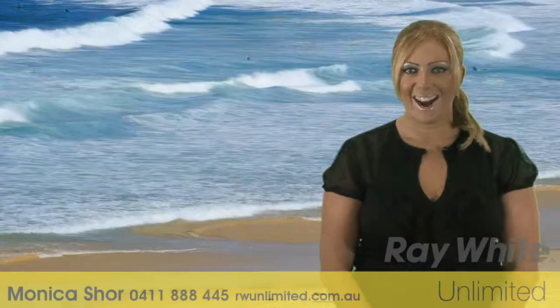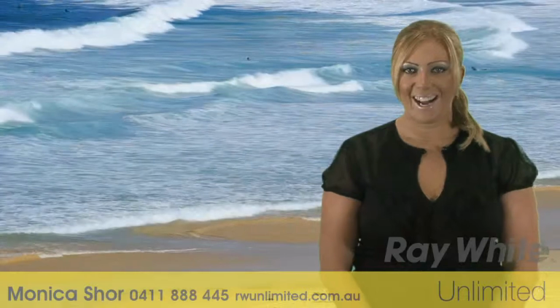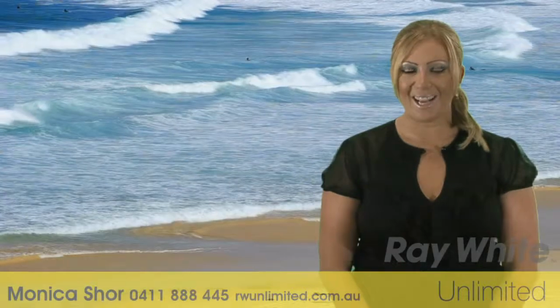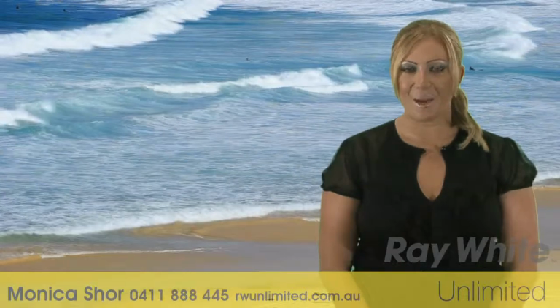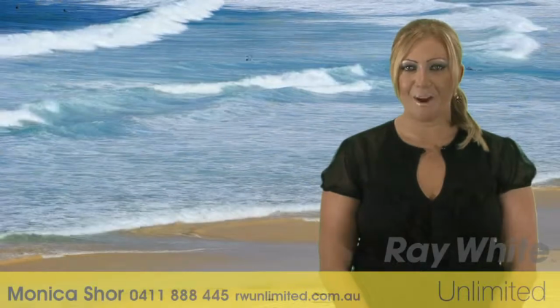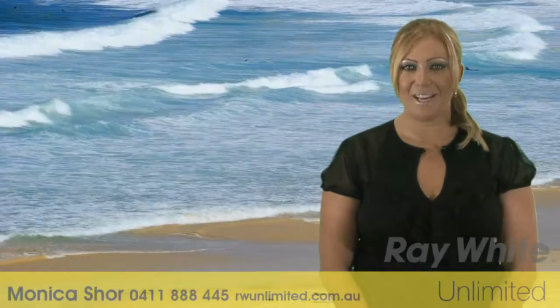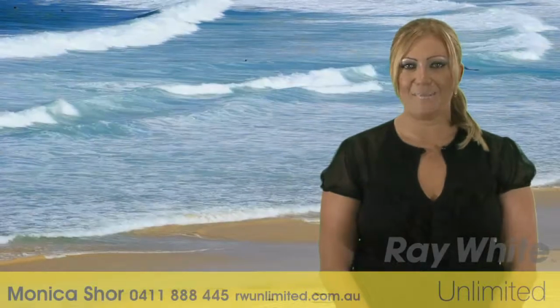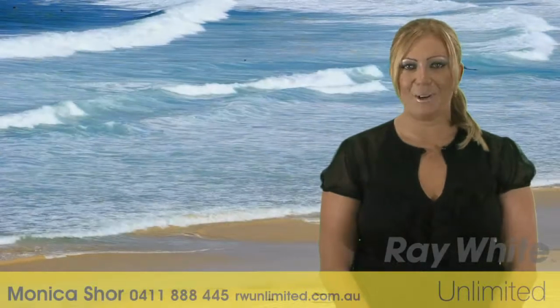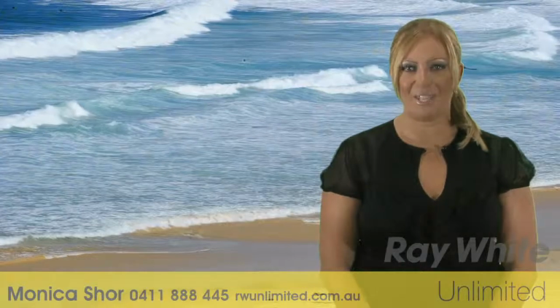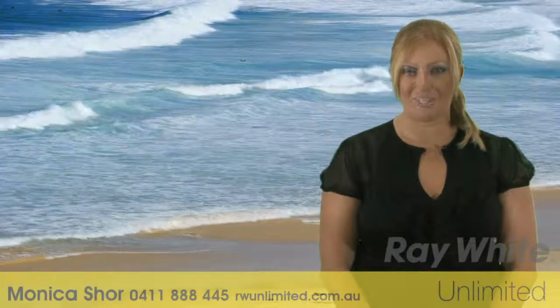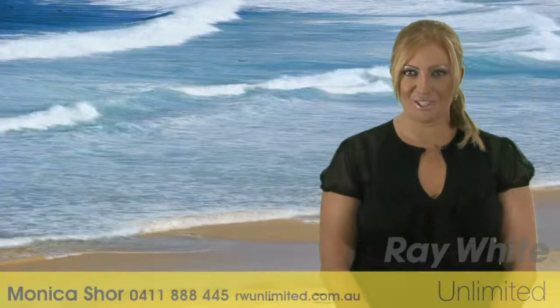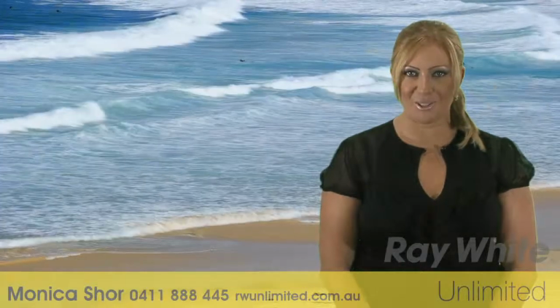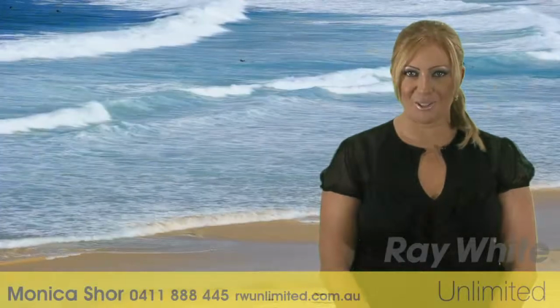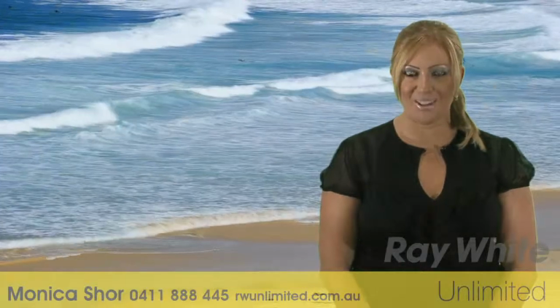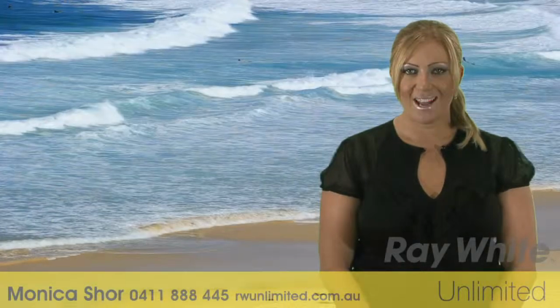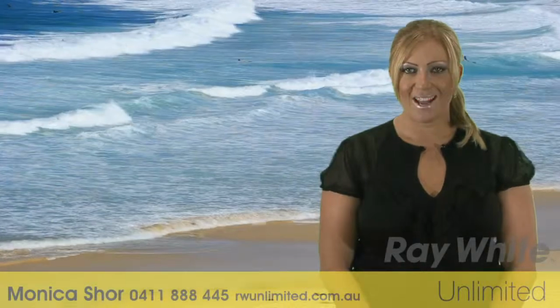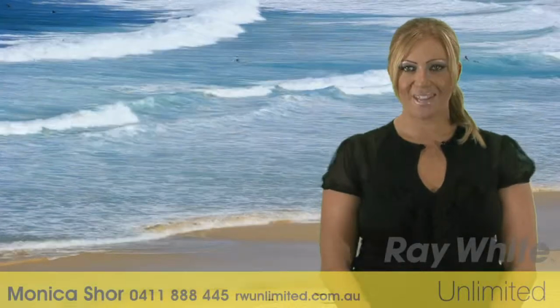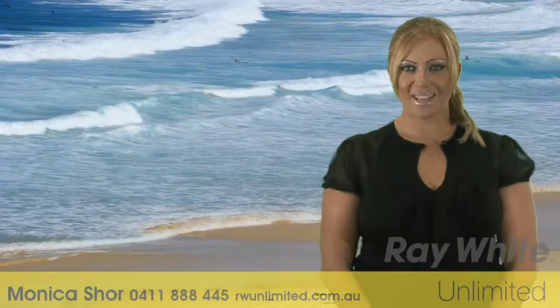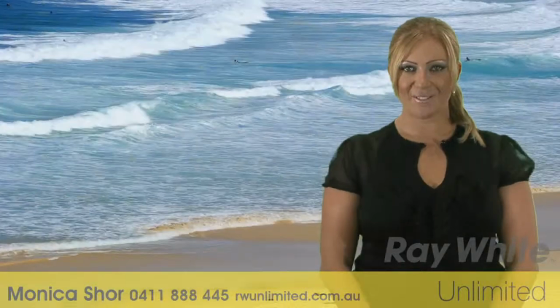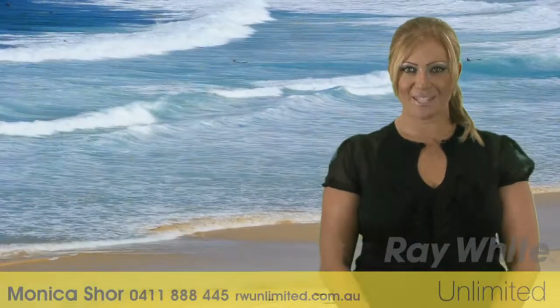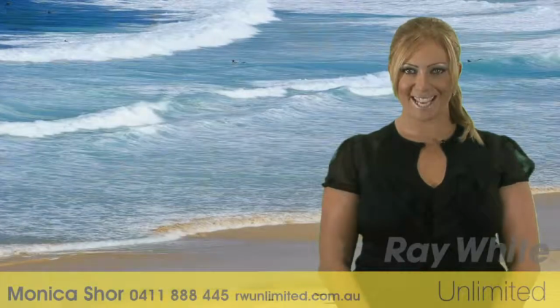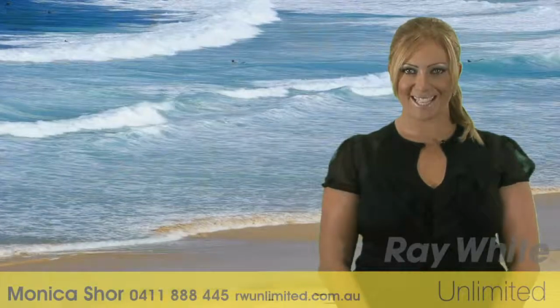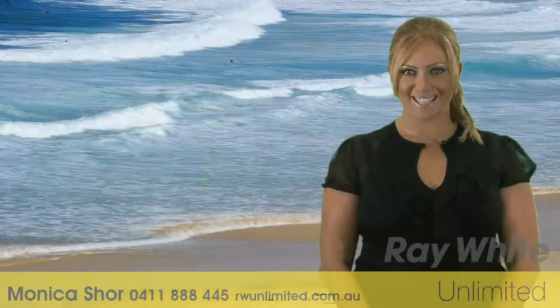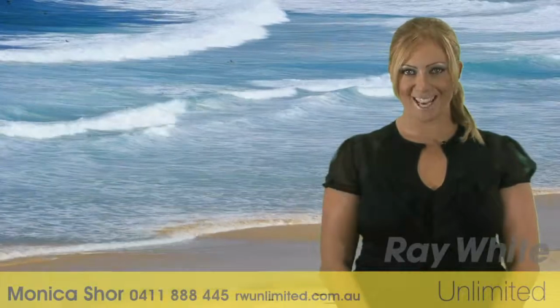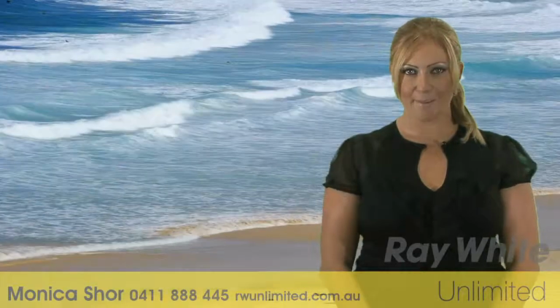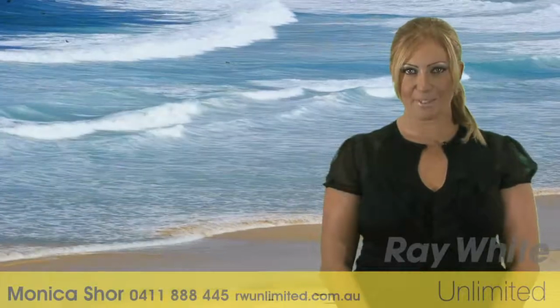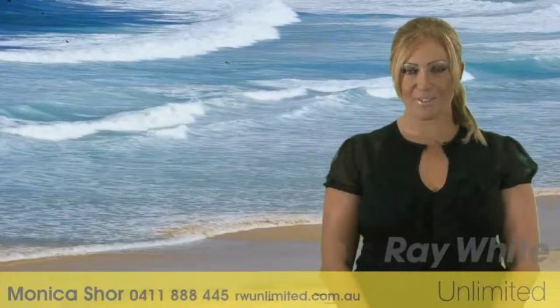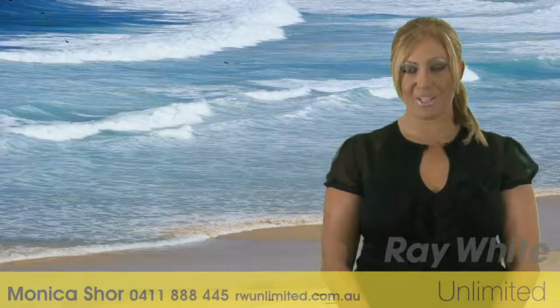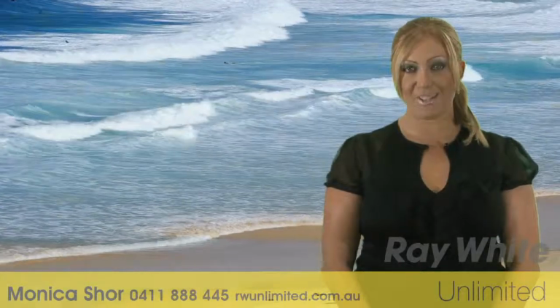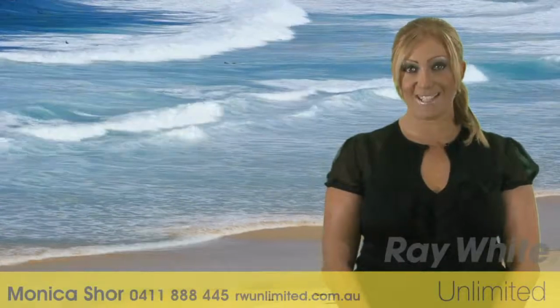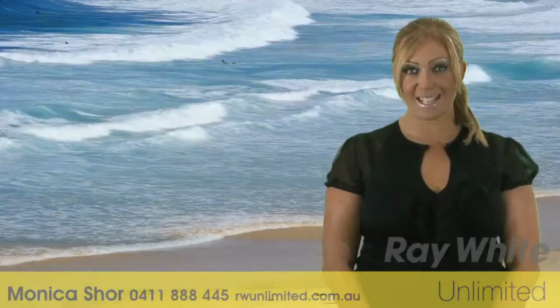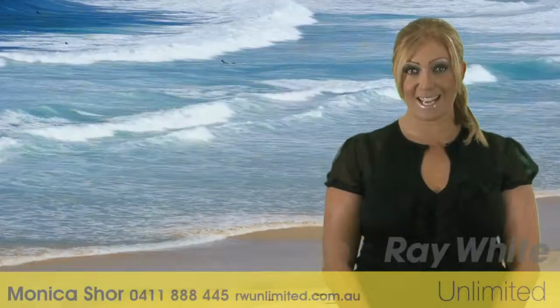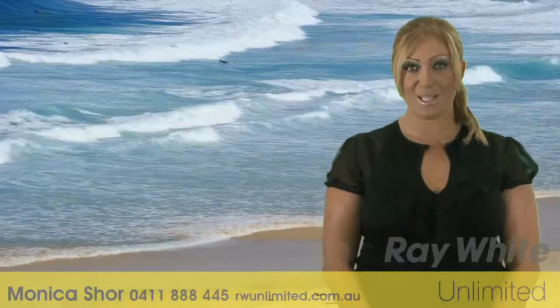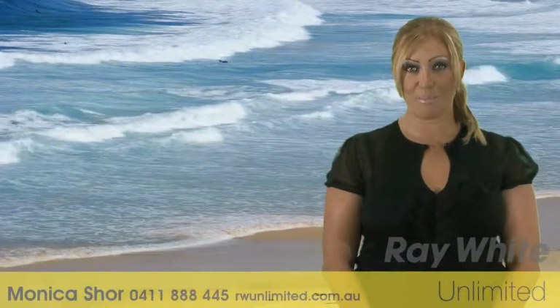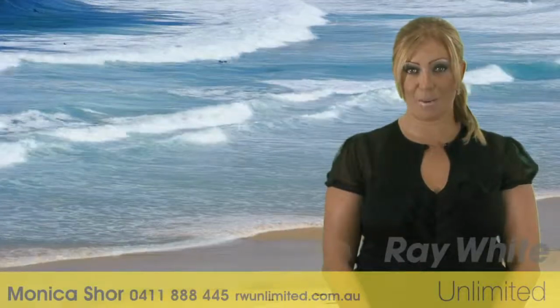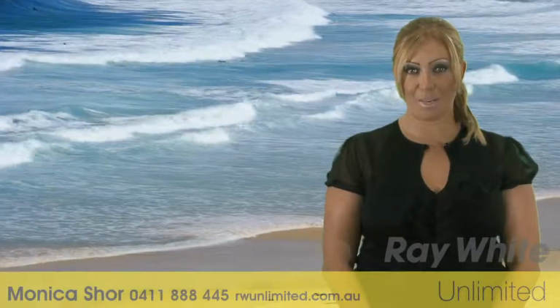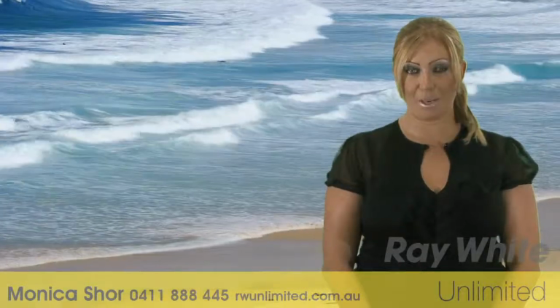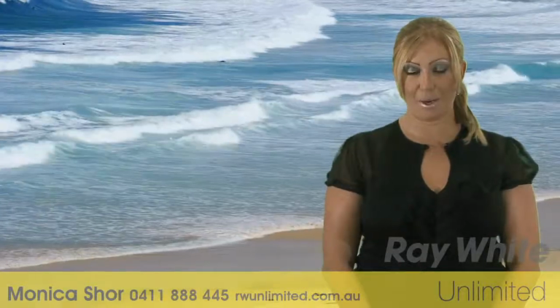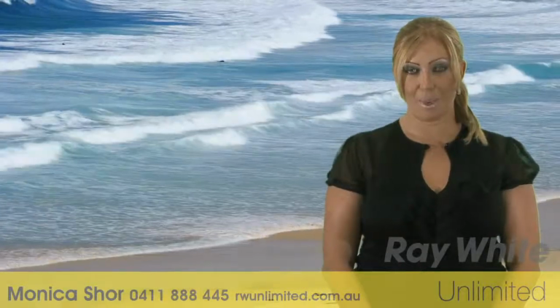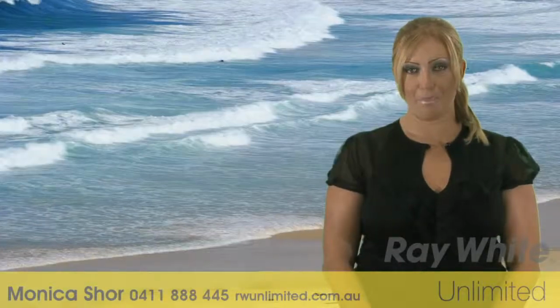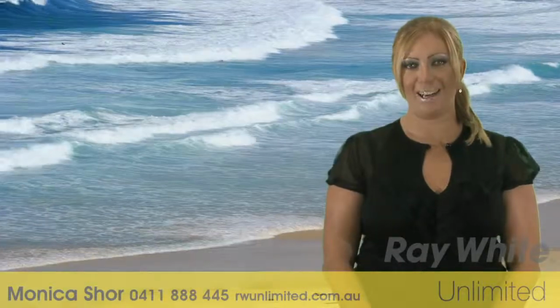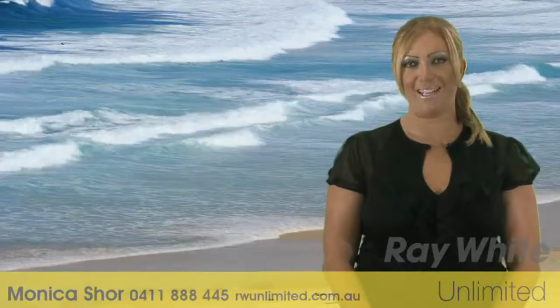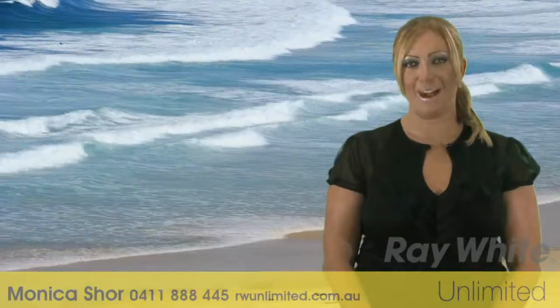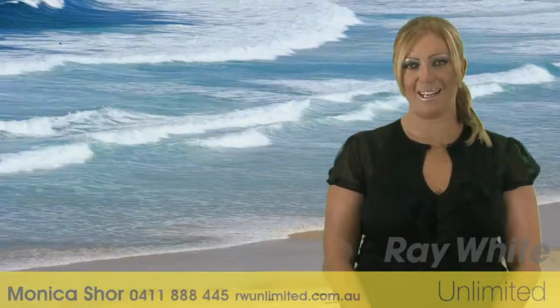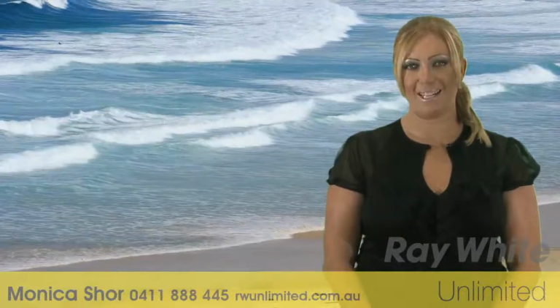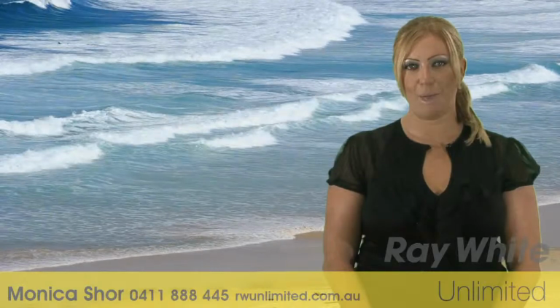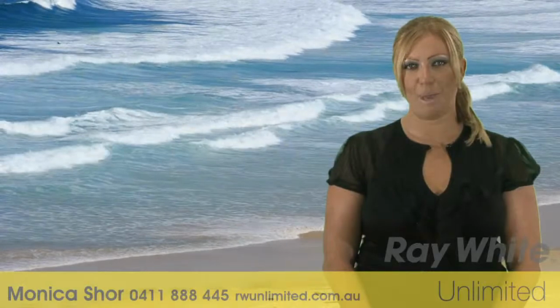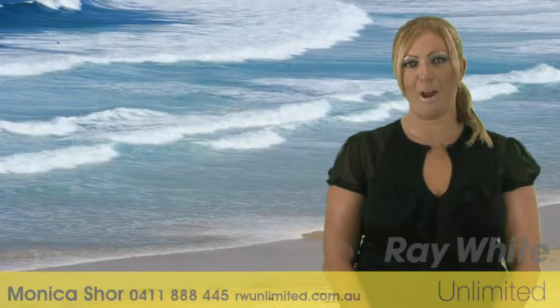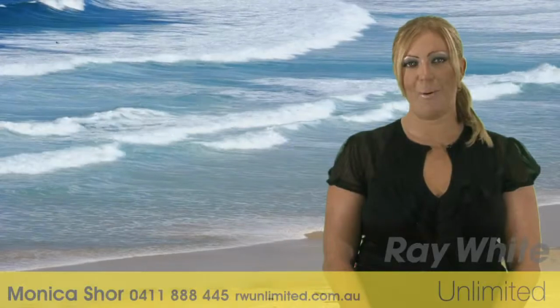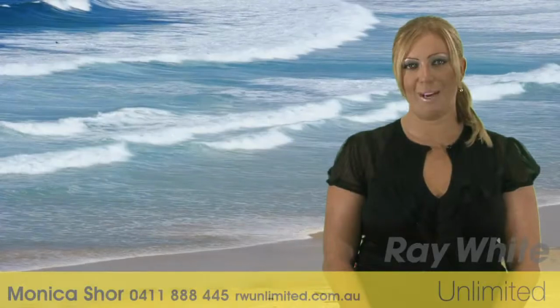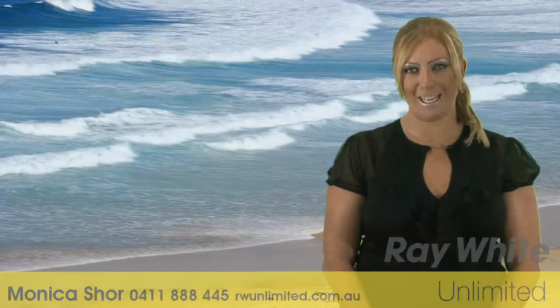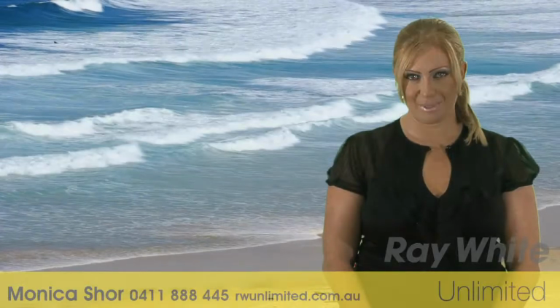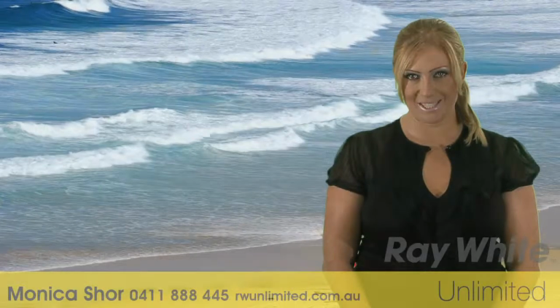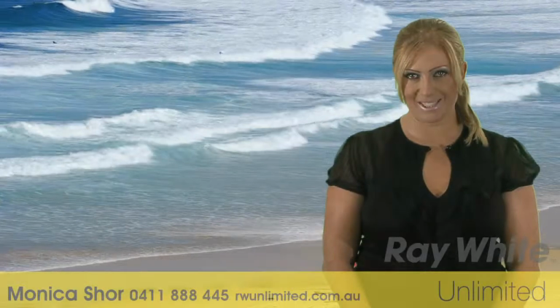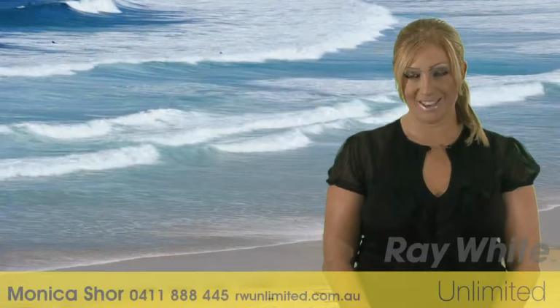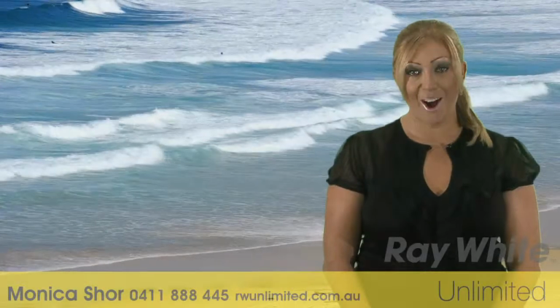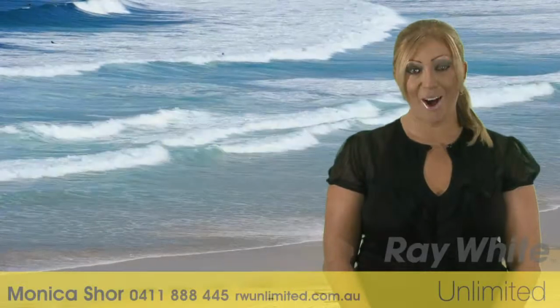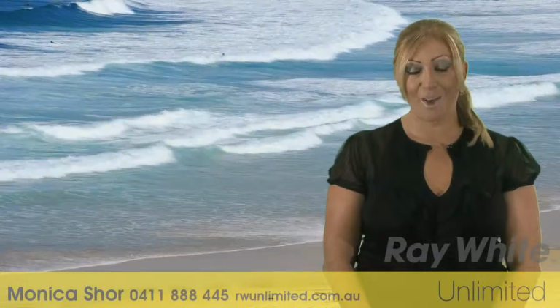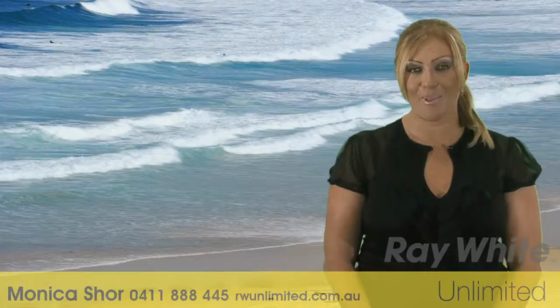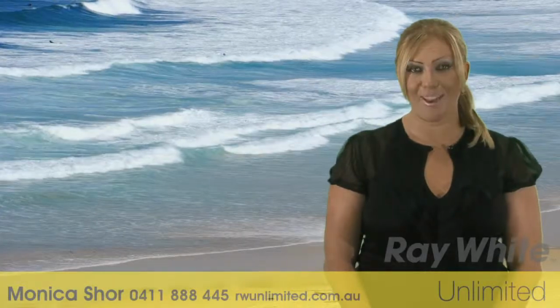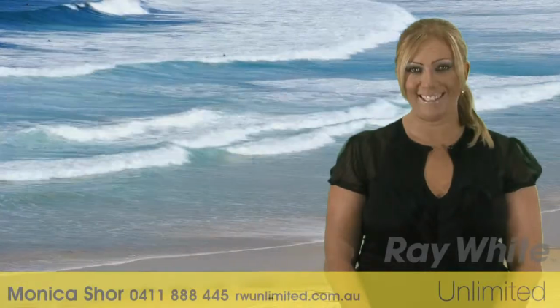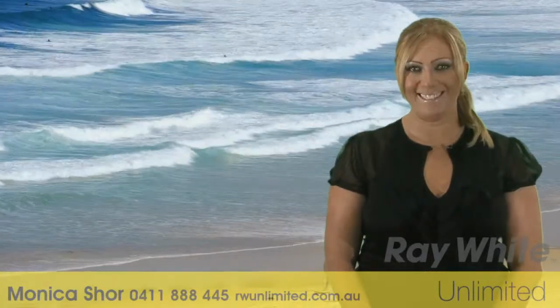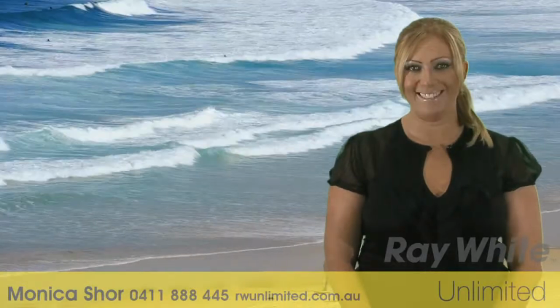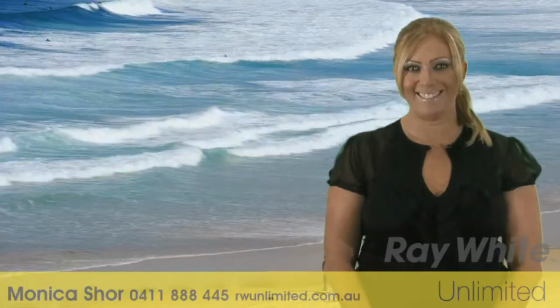Hi, my name is Monica Shaw. Thank you for taking the time to view this fantastic property proudly marketed by Ray White Unlimited. I hope you like it.